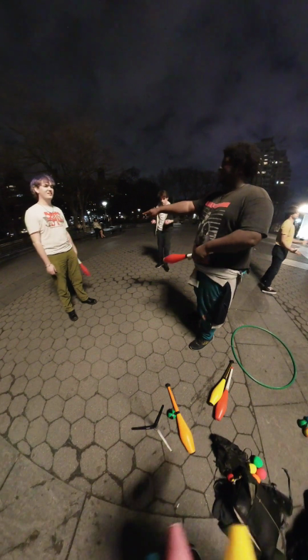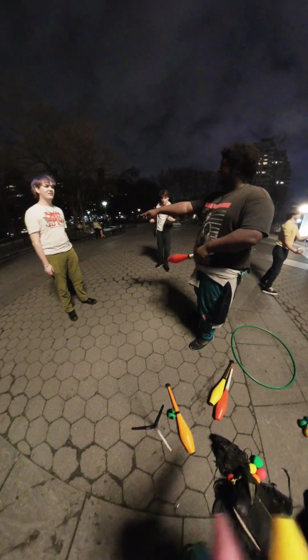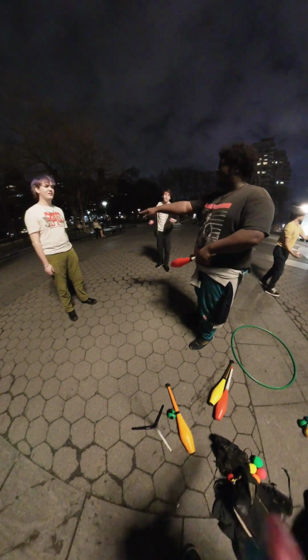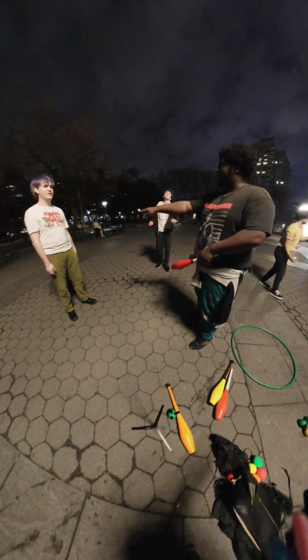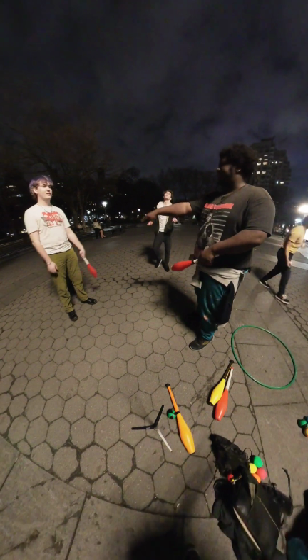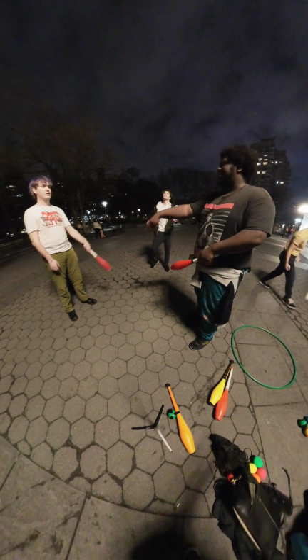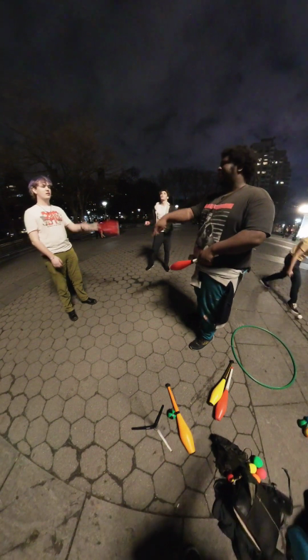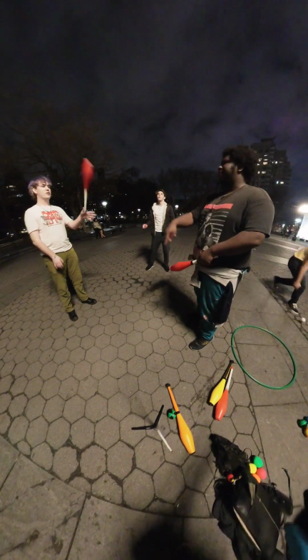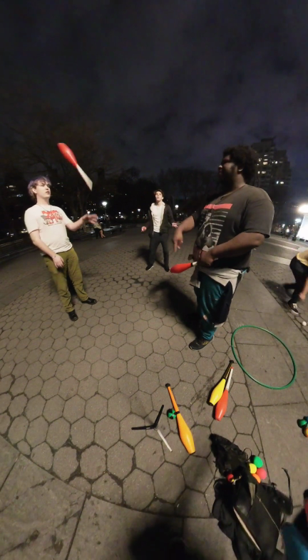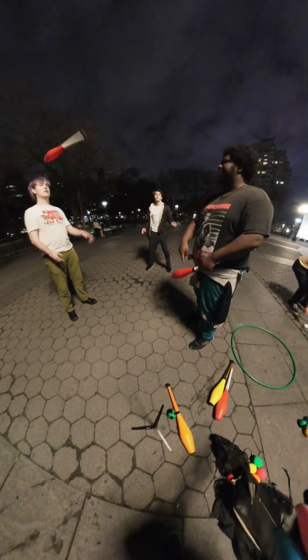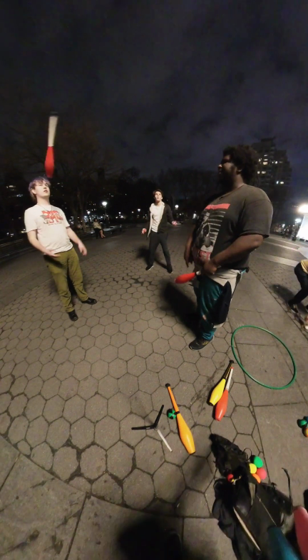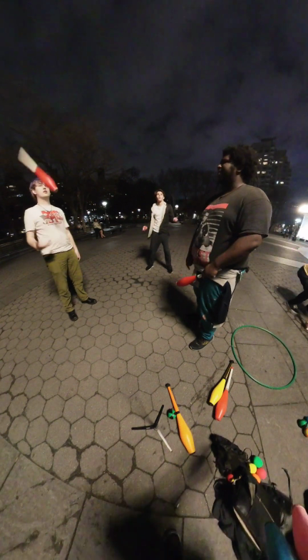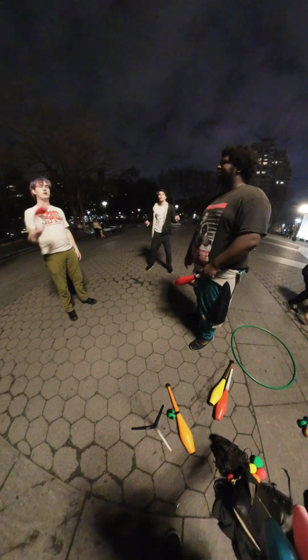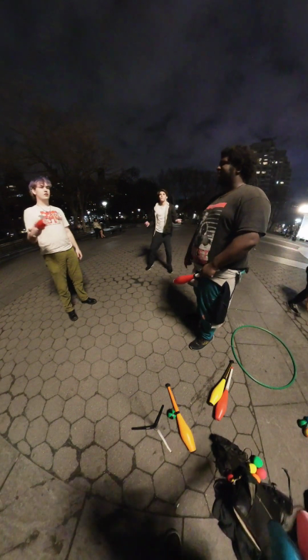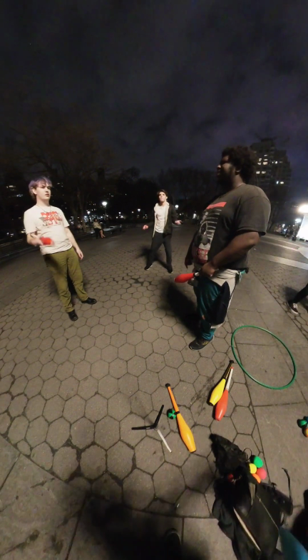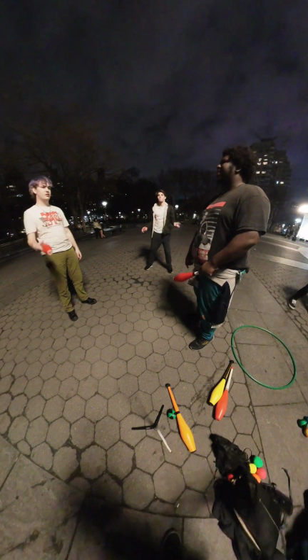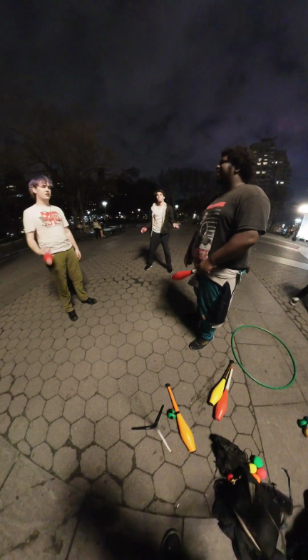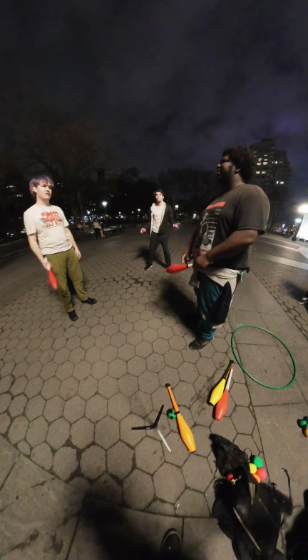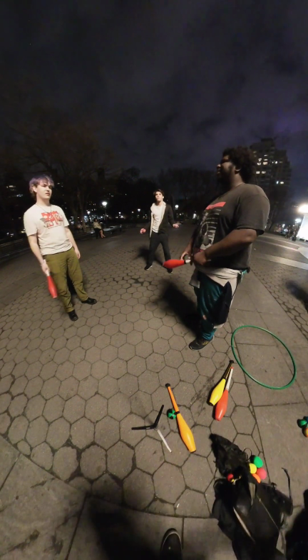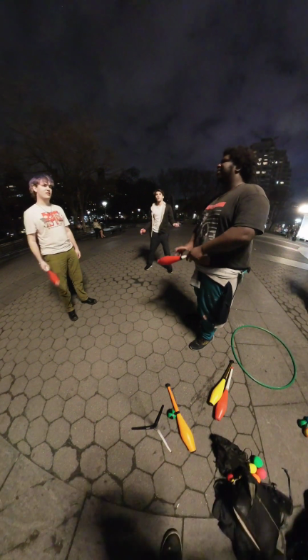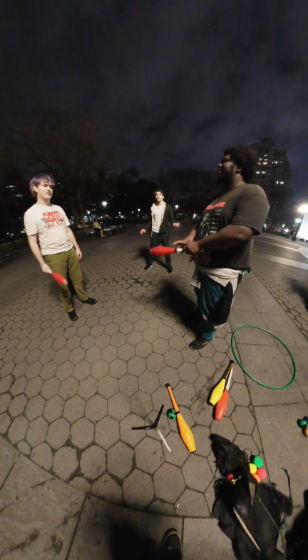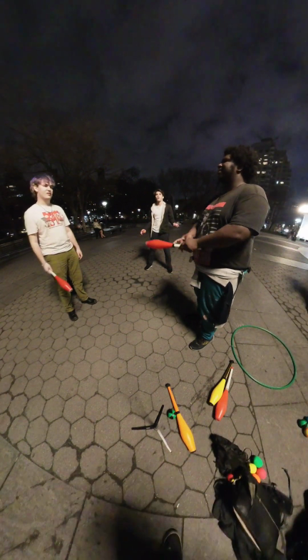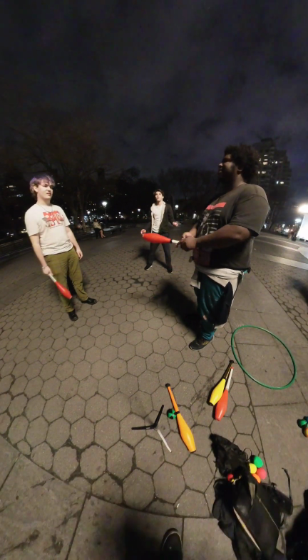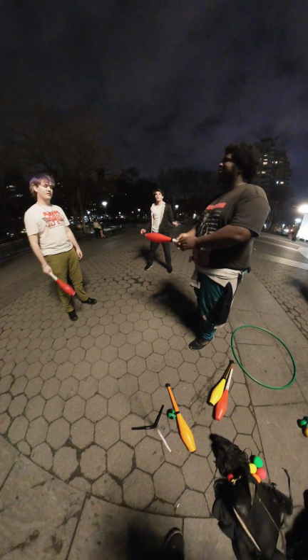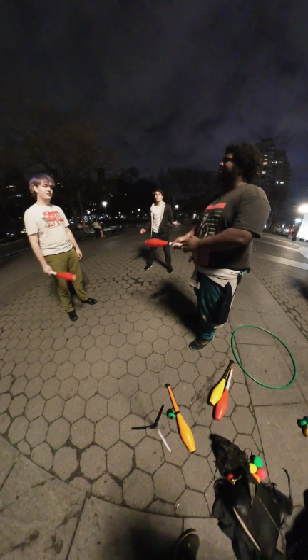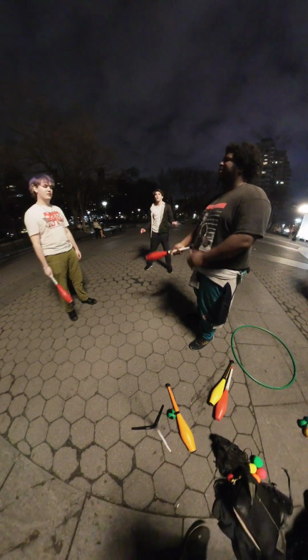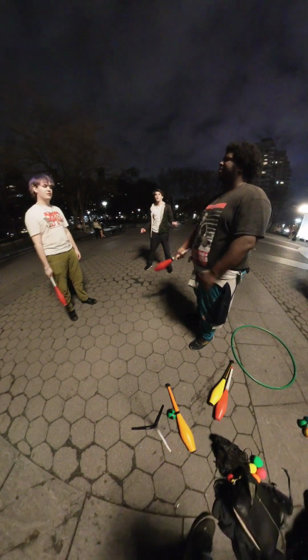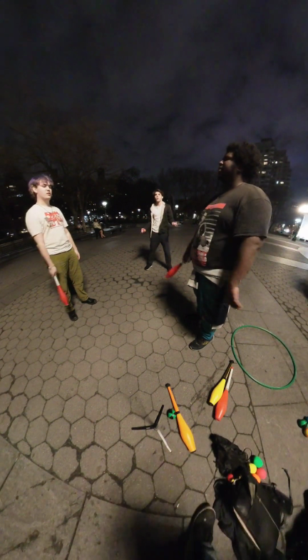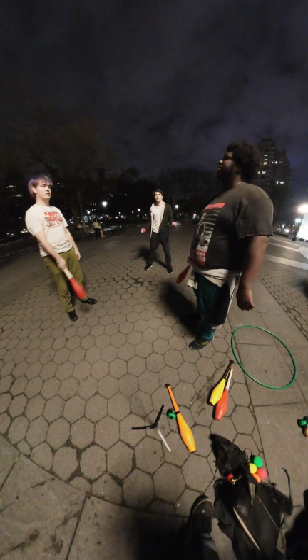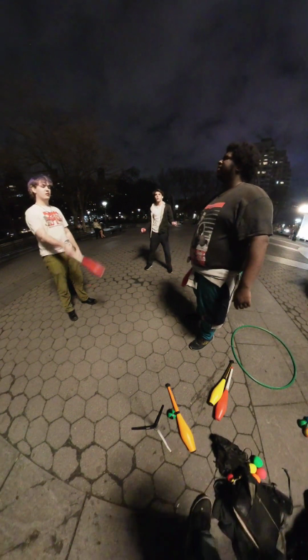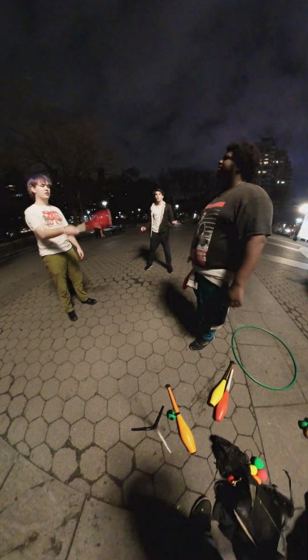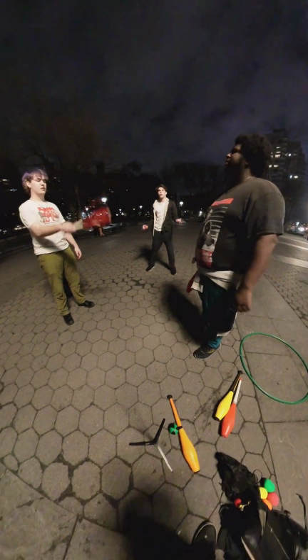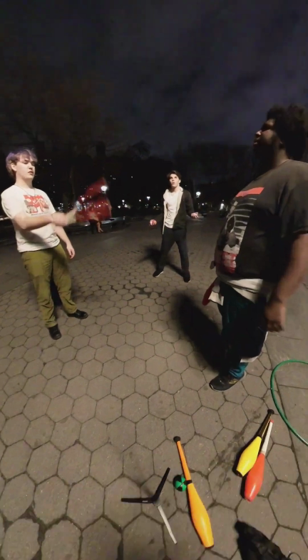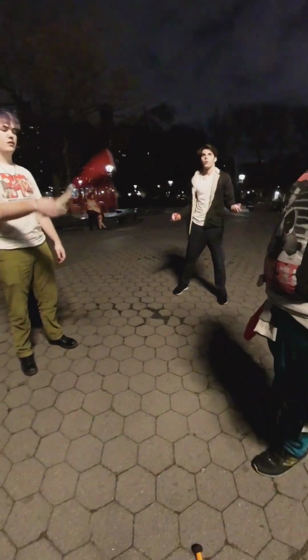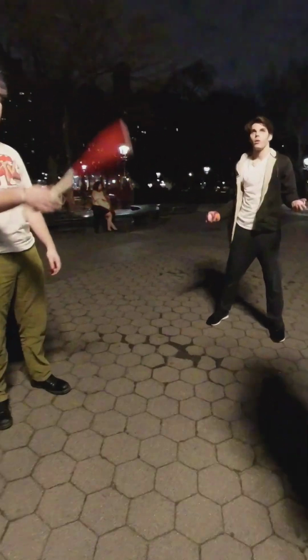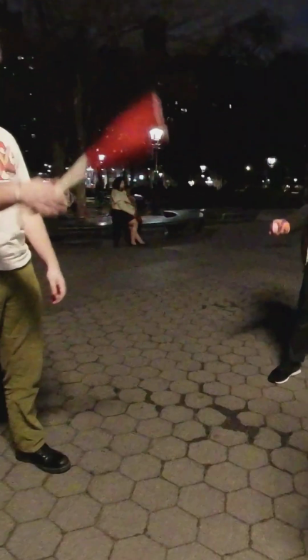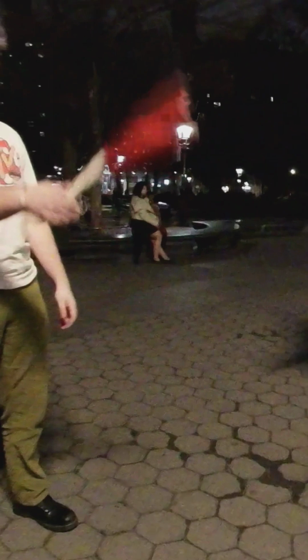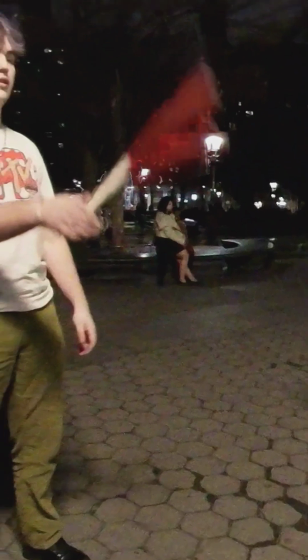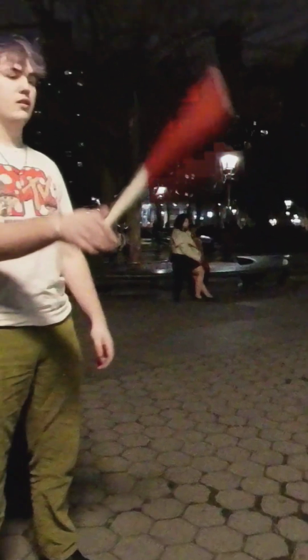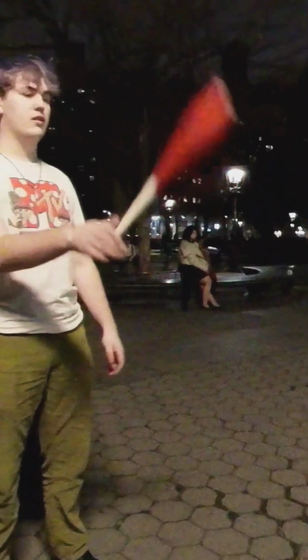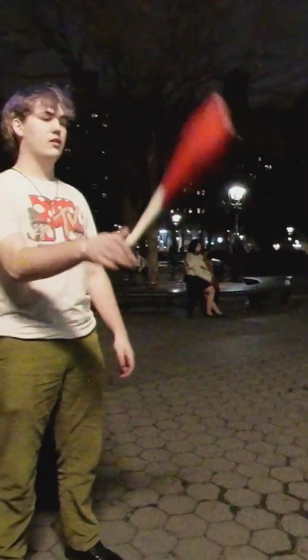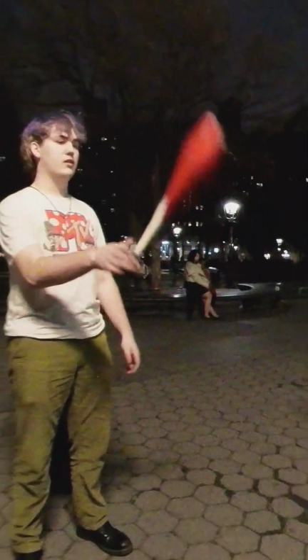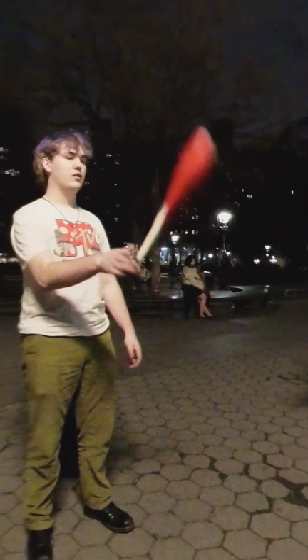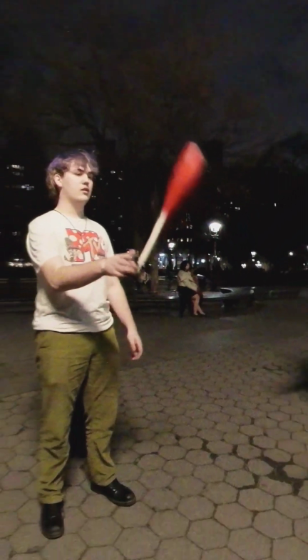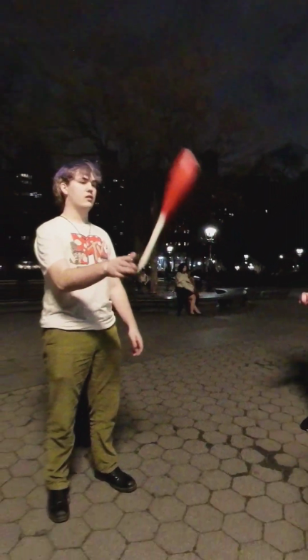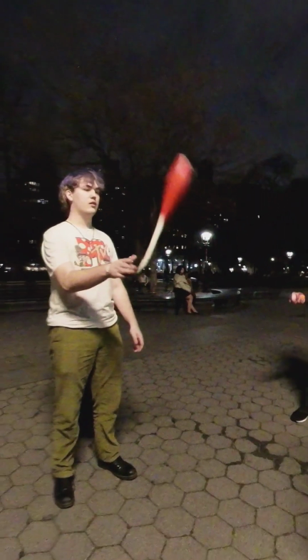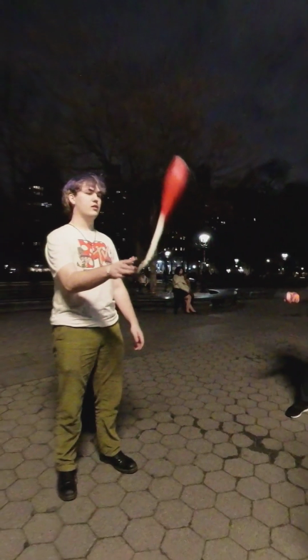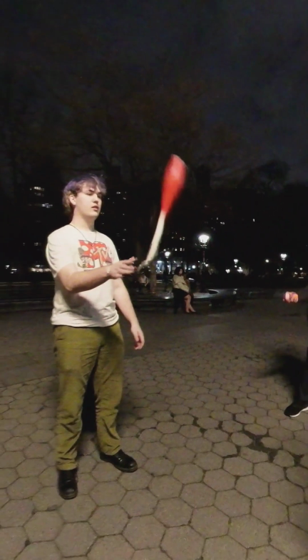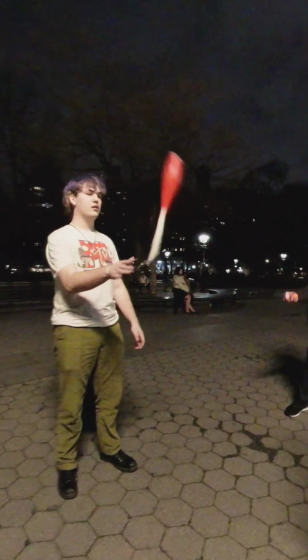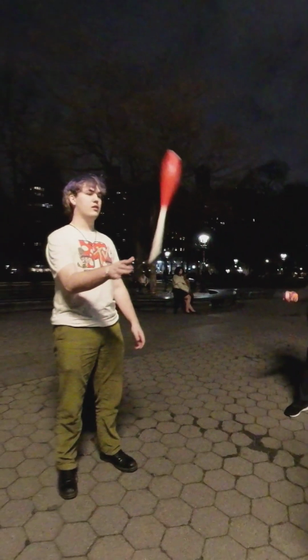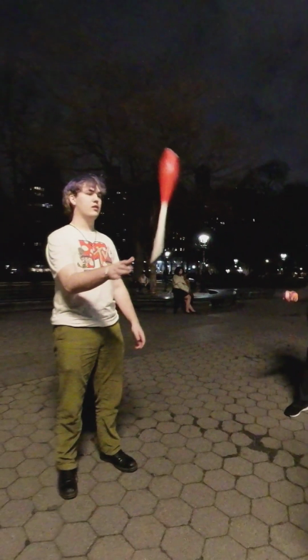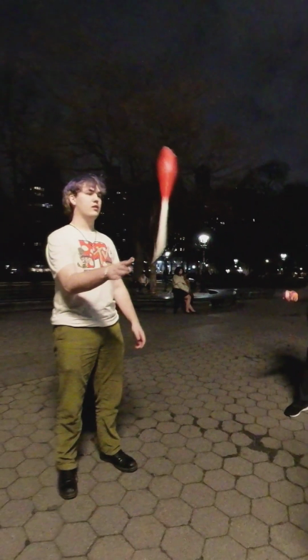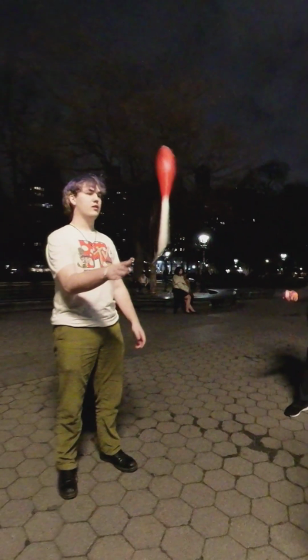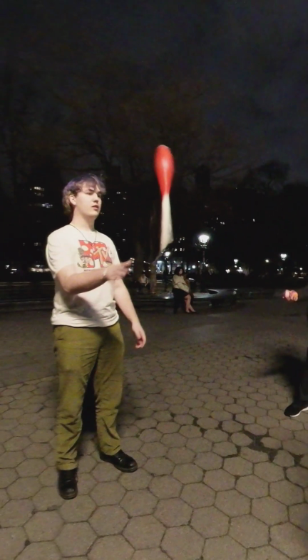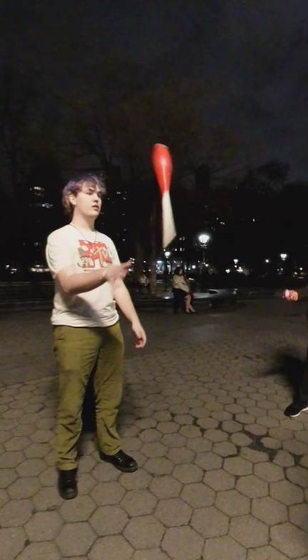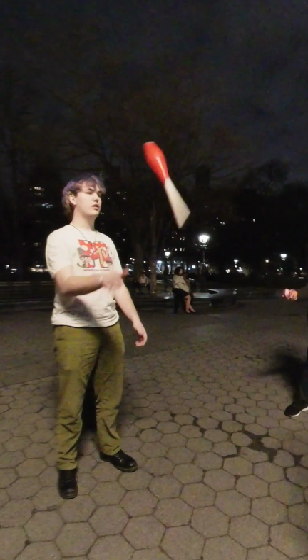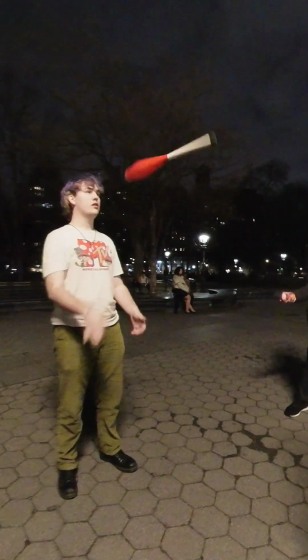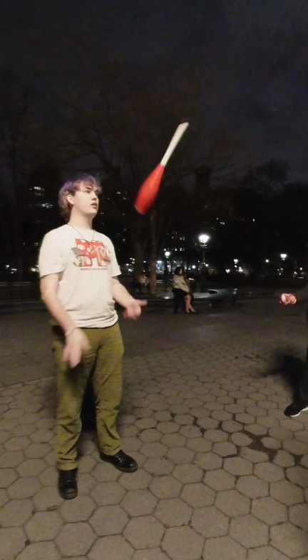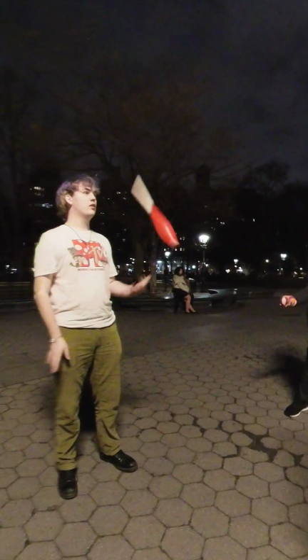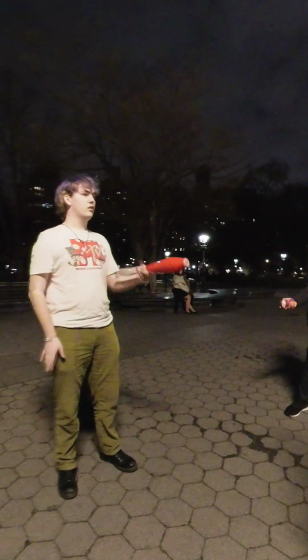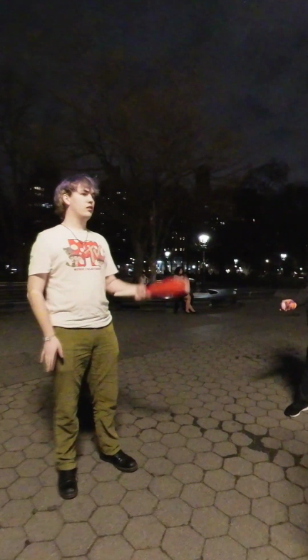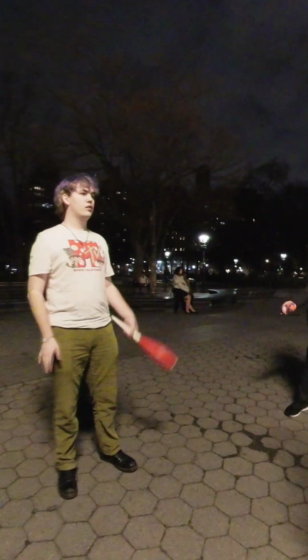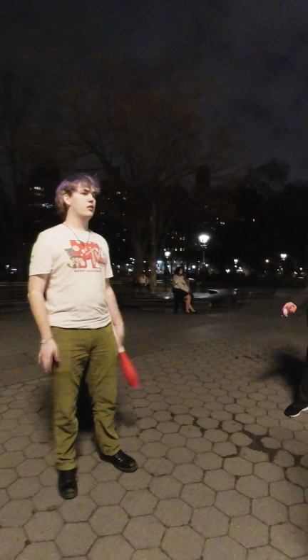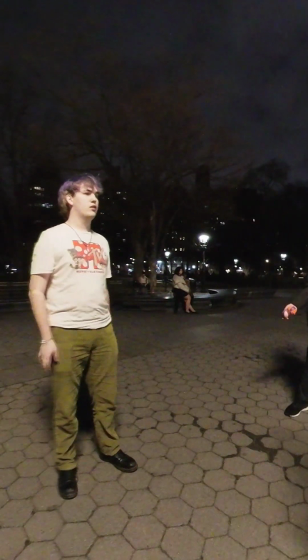So now from your left hand to your right. Good! Good.